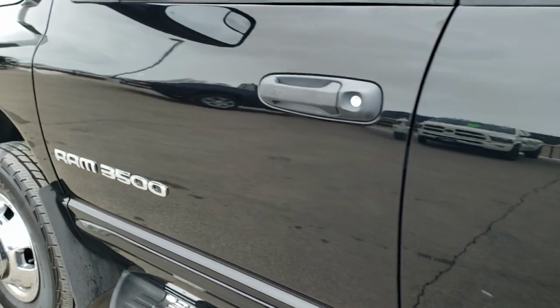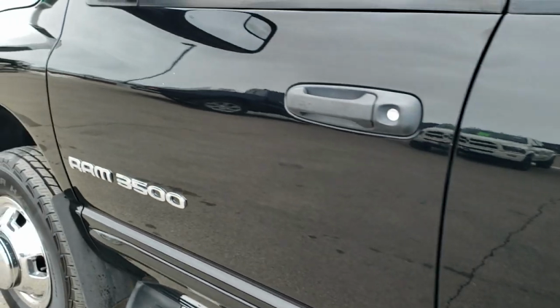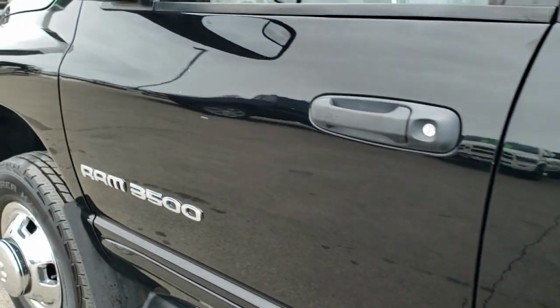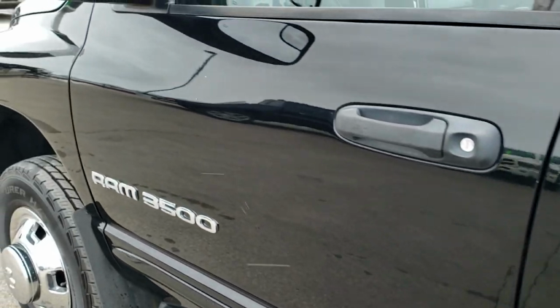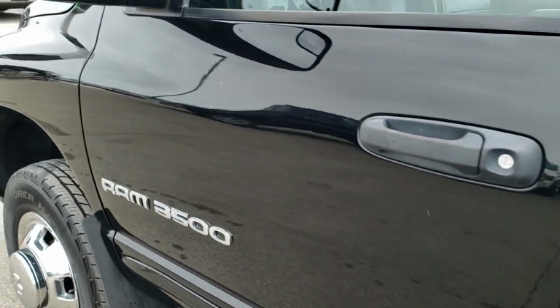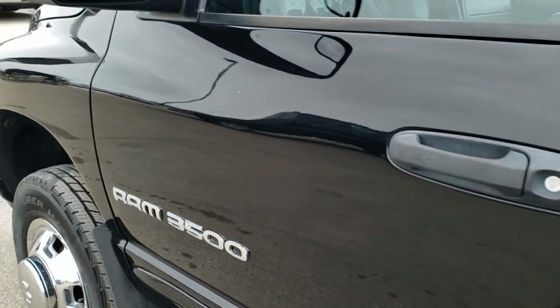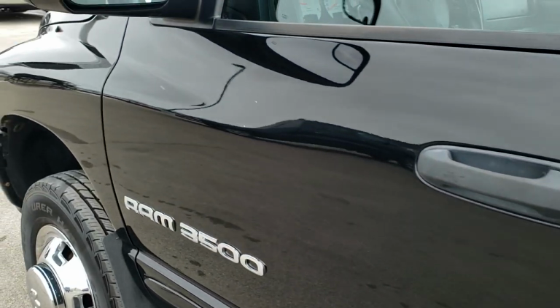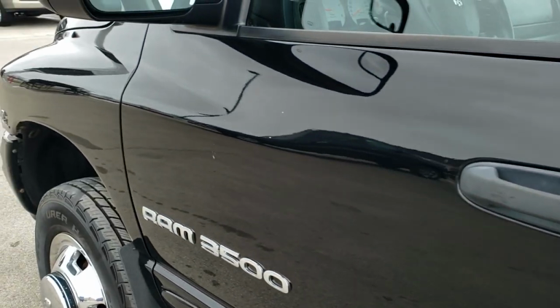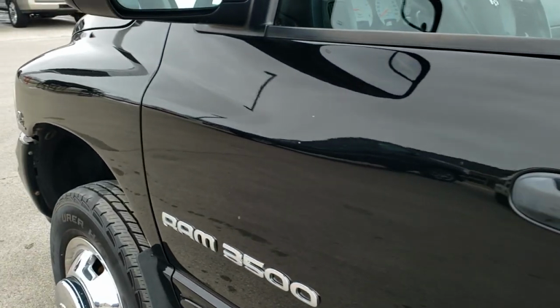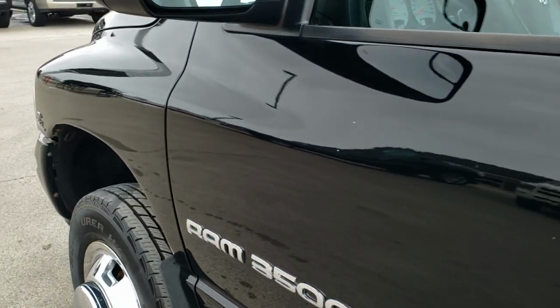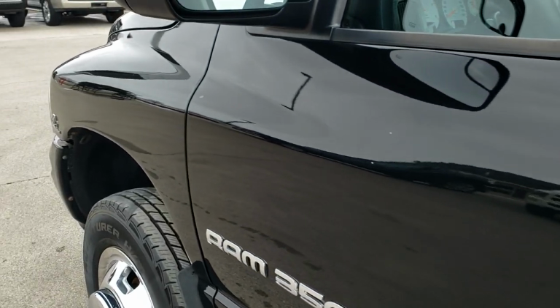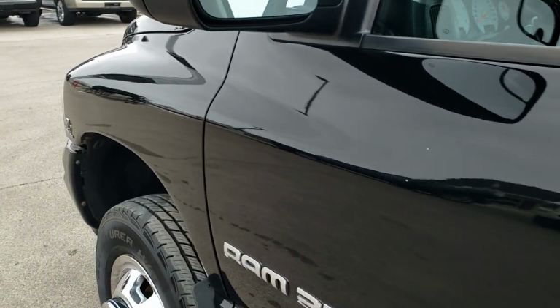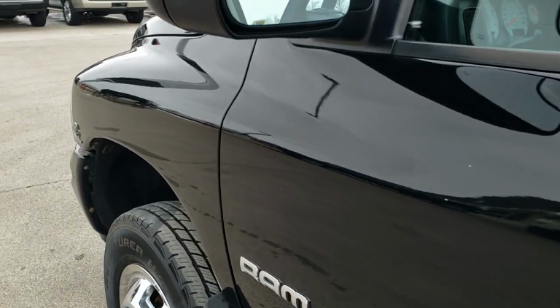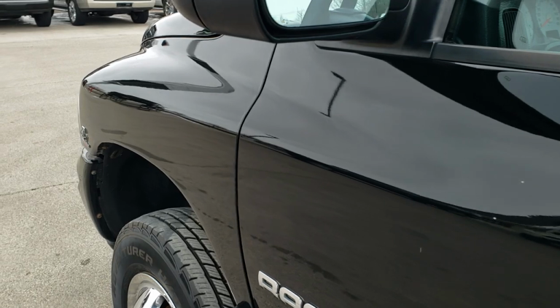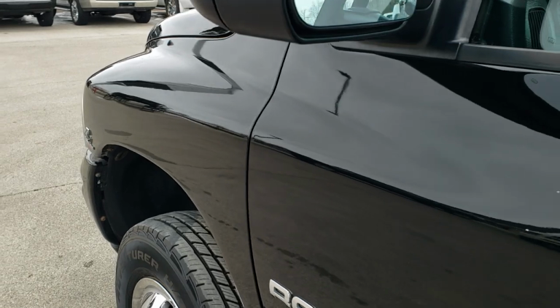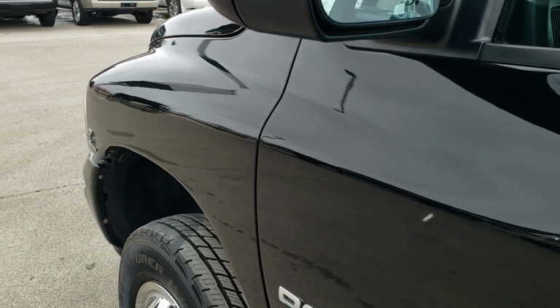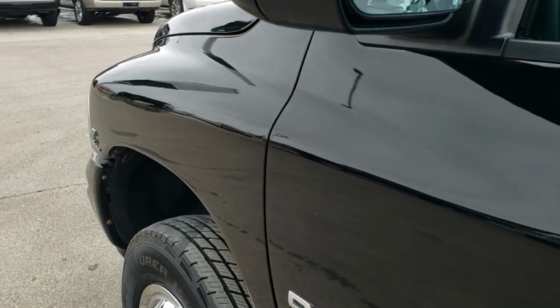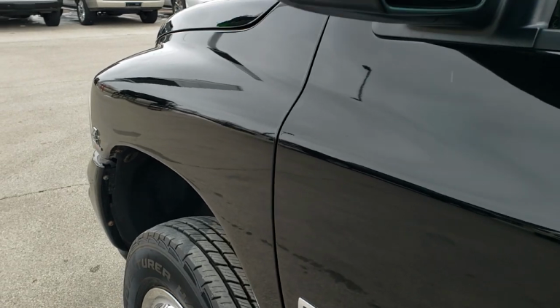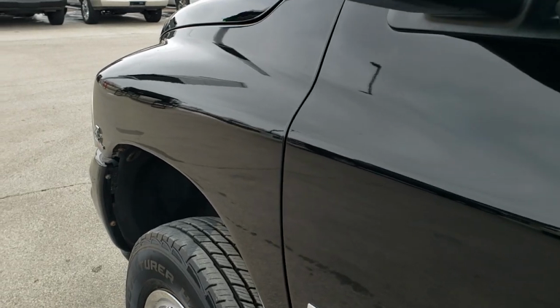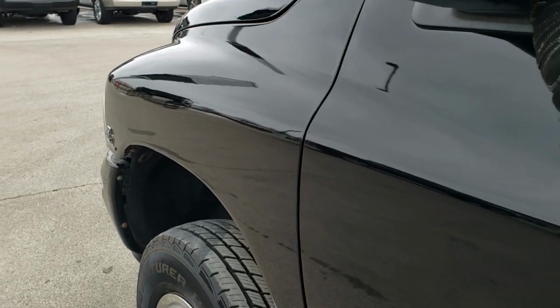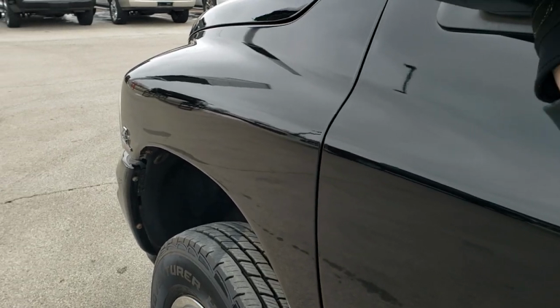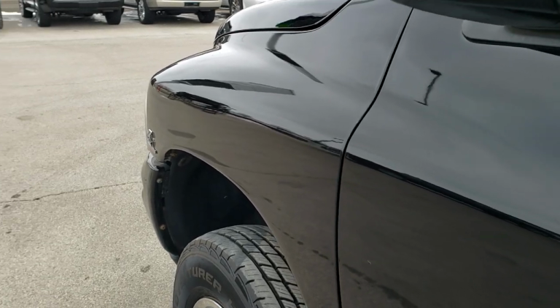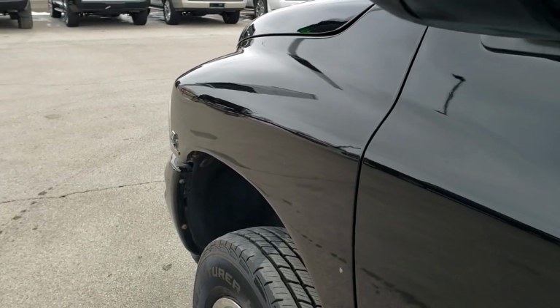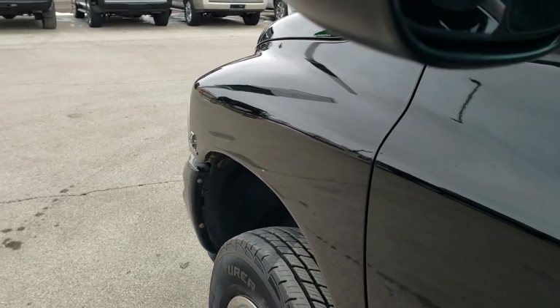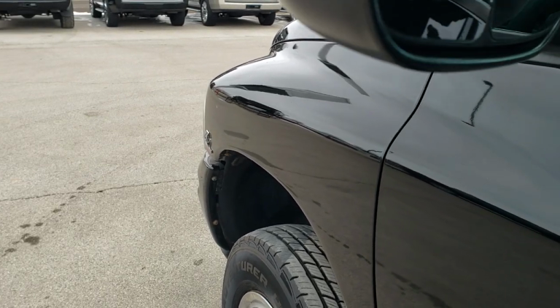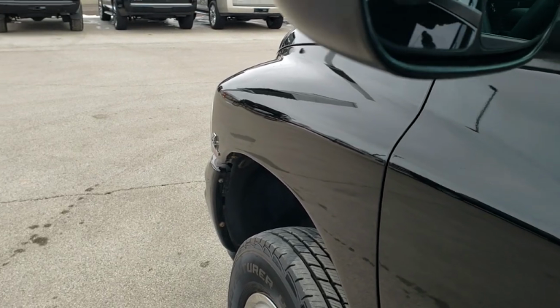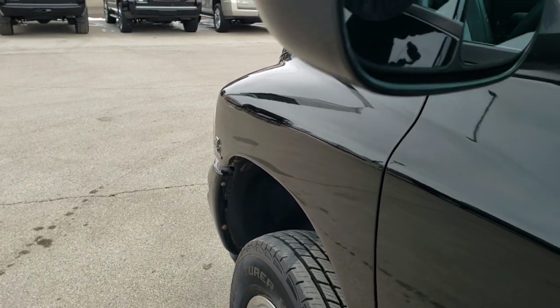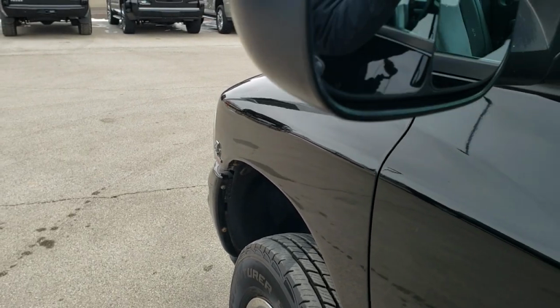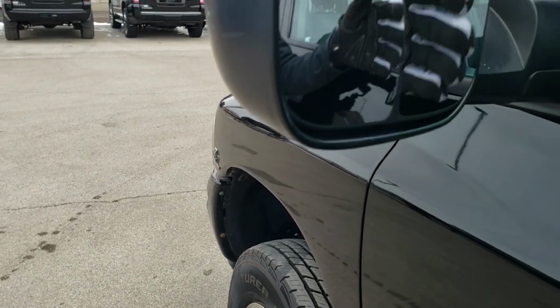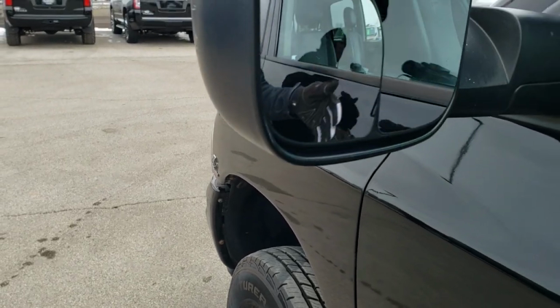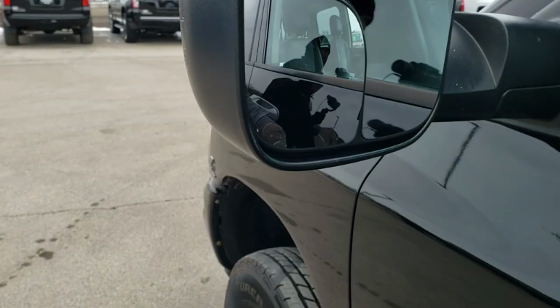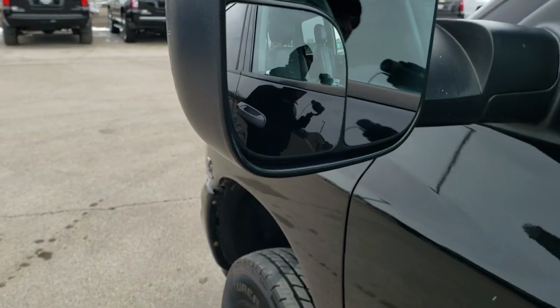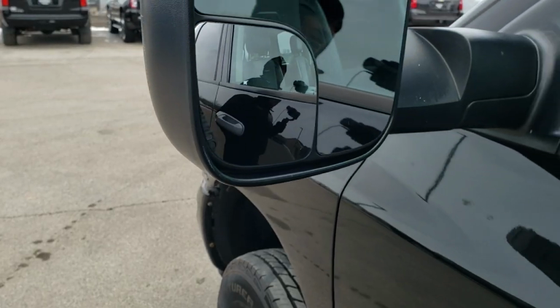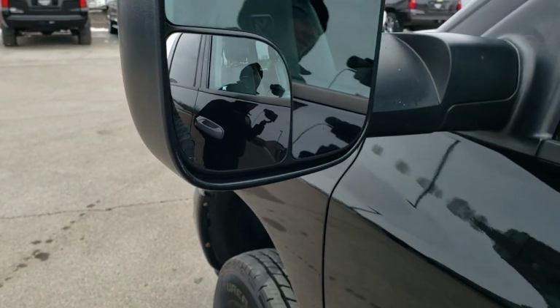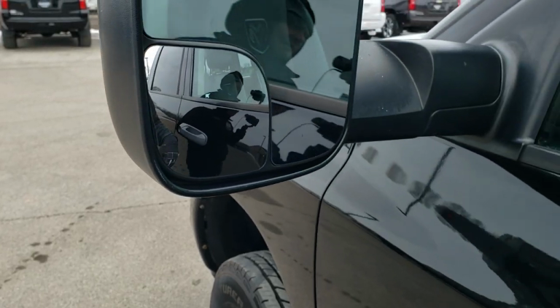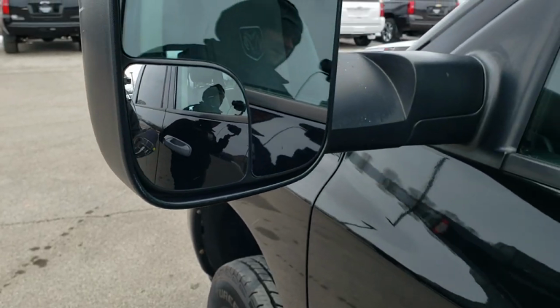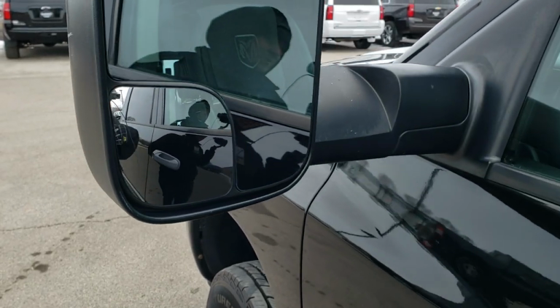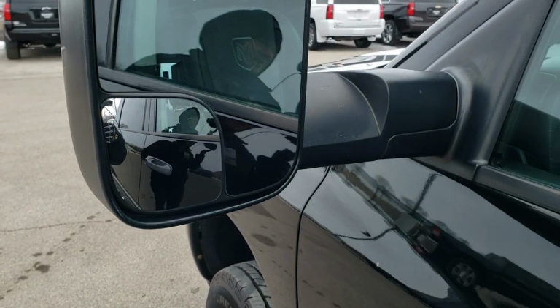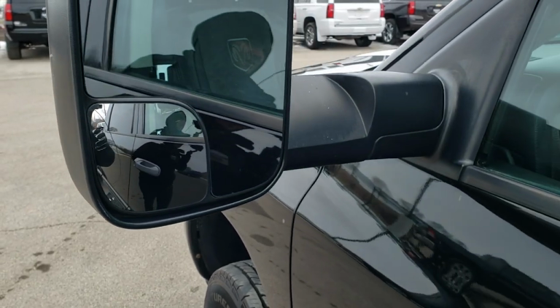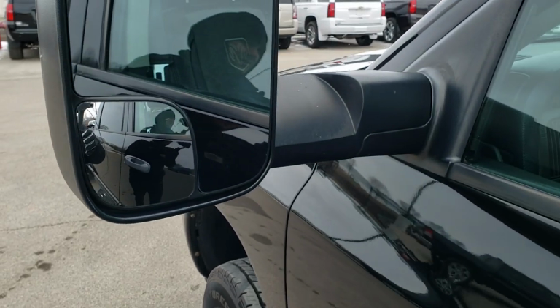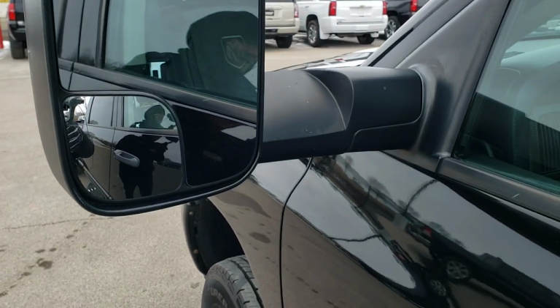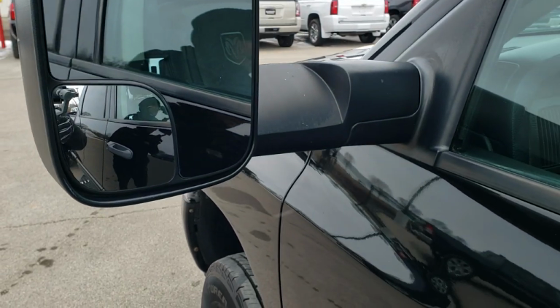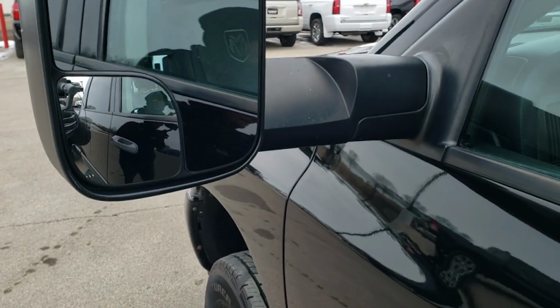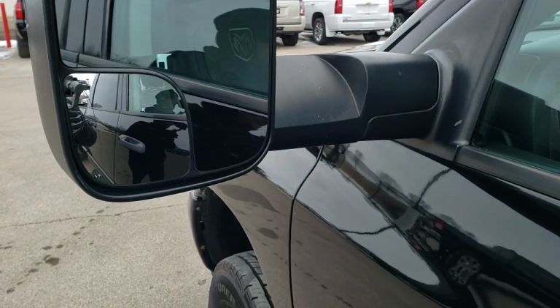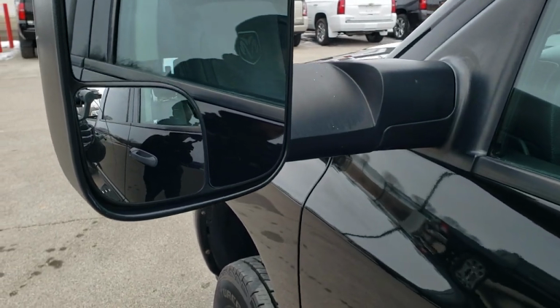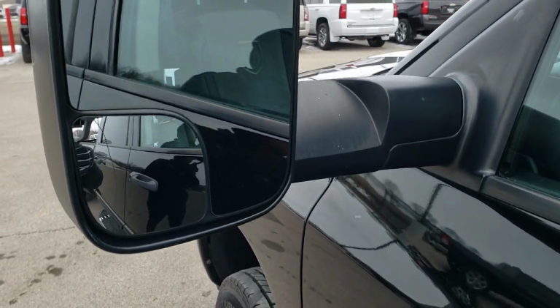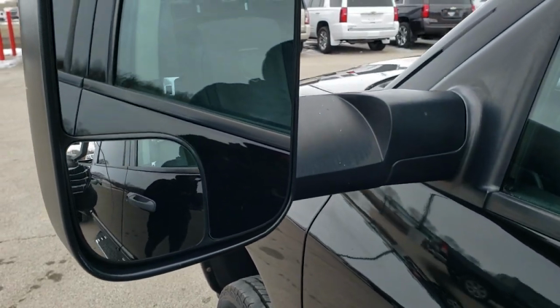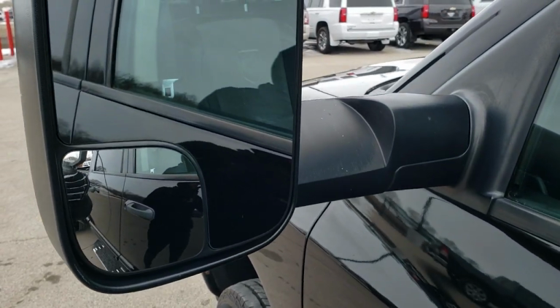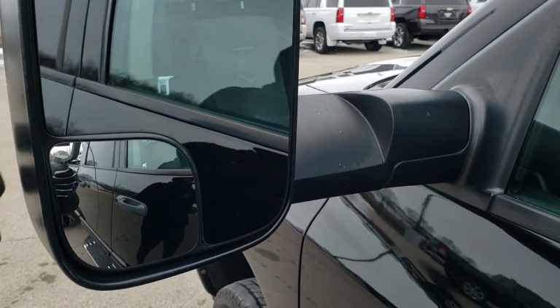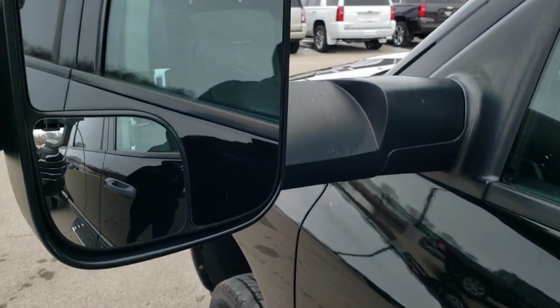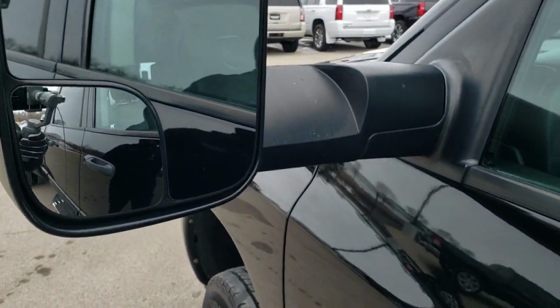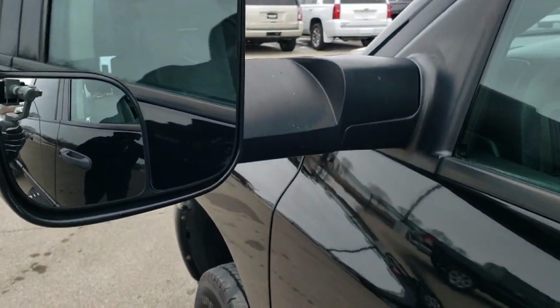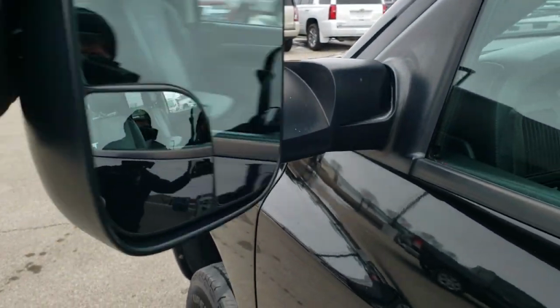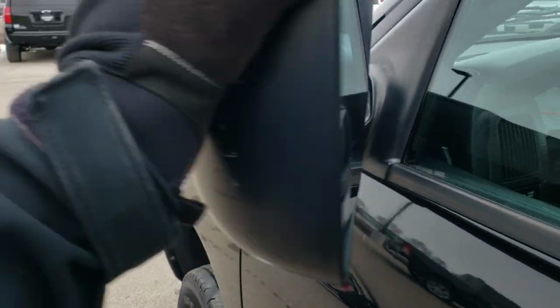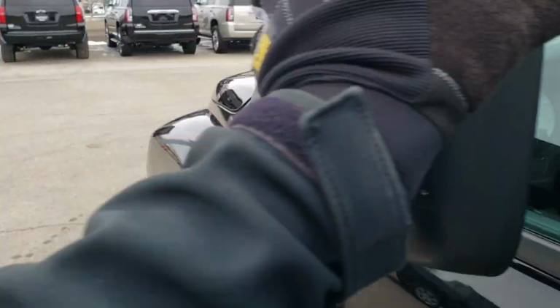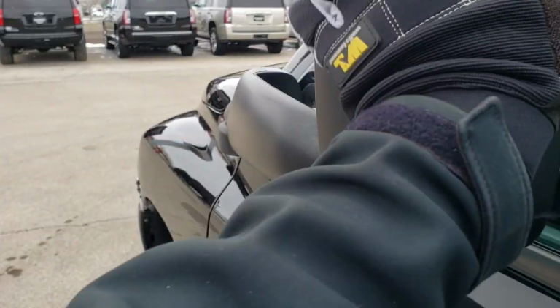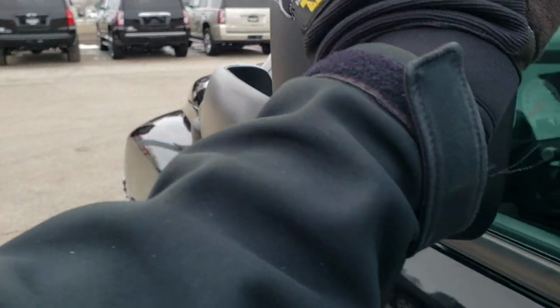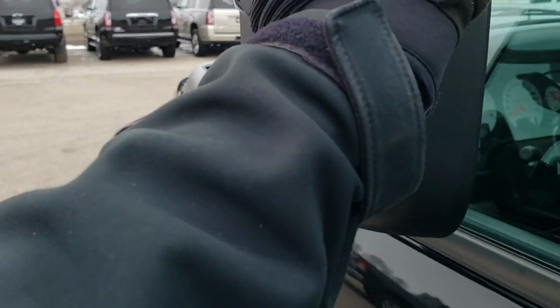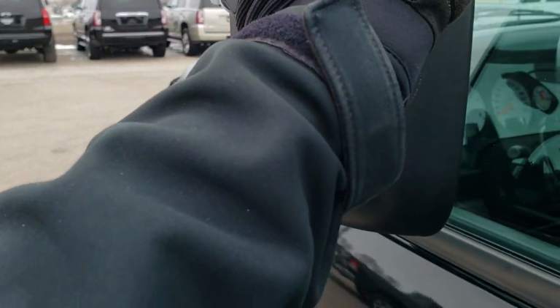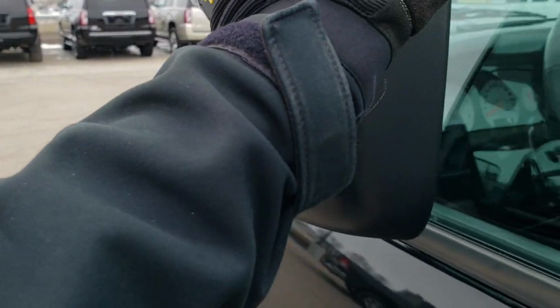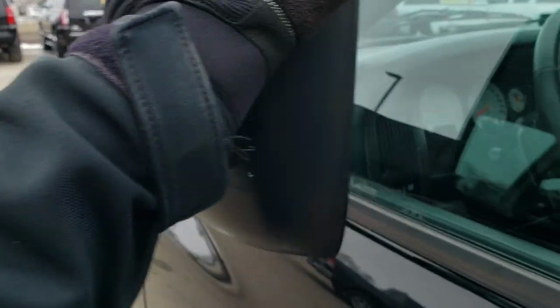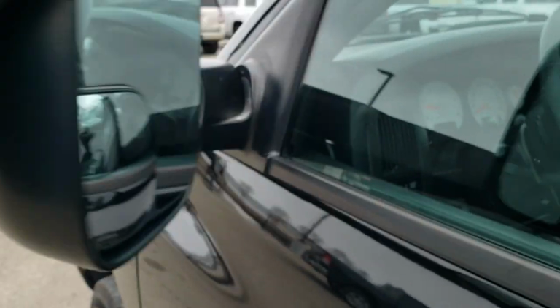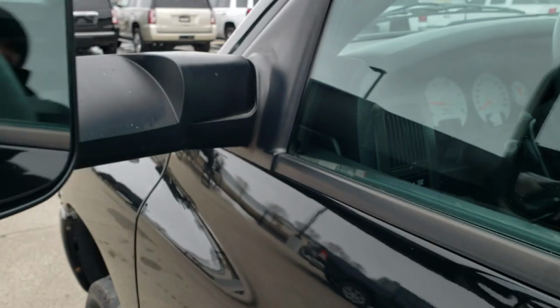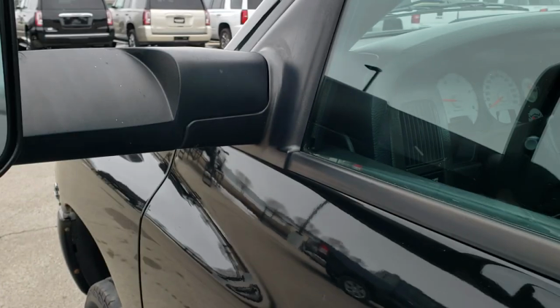It does come with the heated fold-out tow mirrors. They fold out like so and also fold in like that.